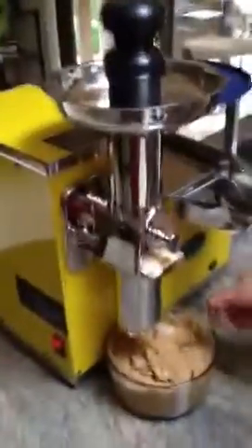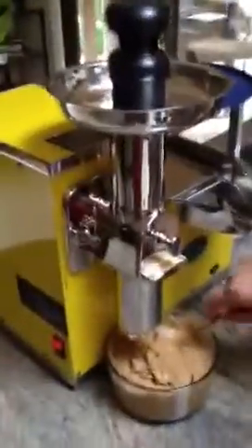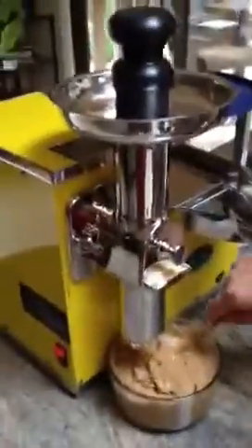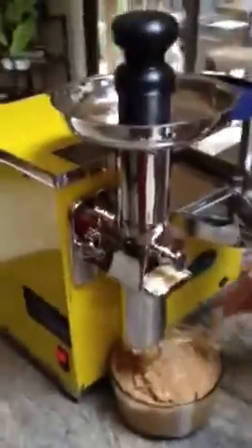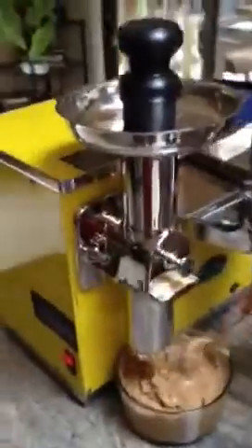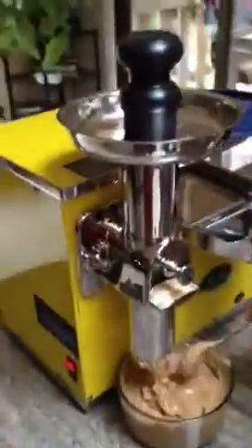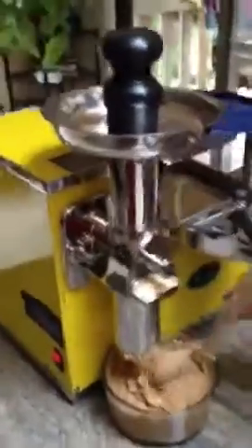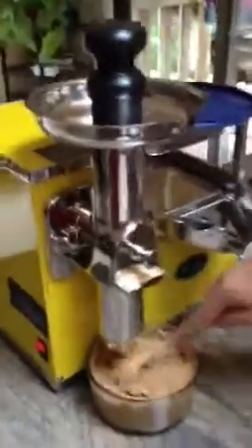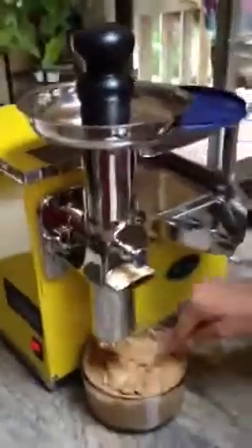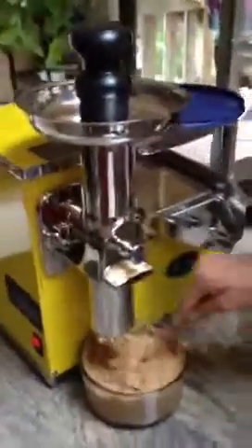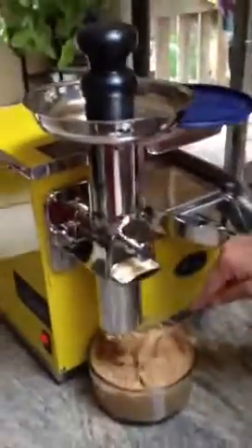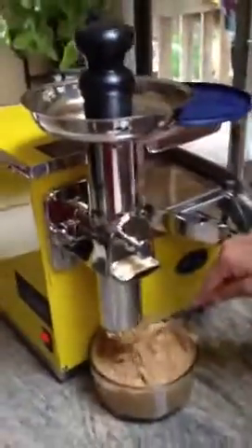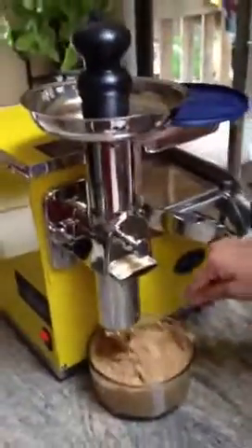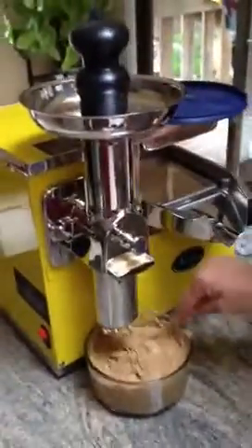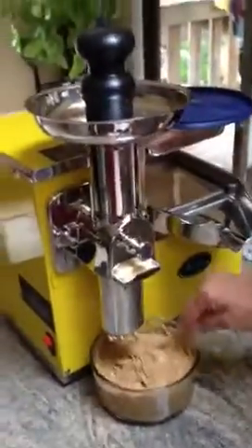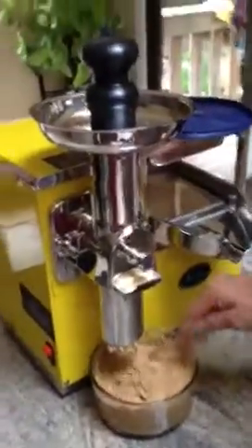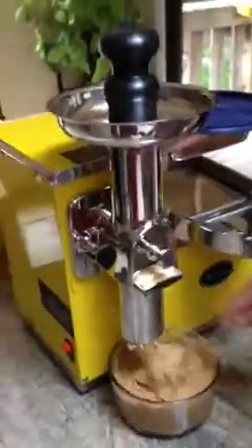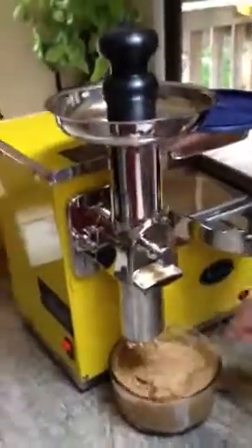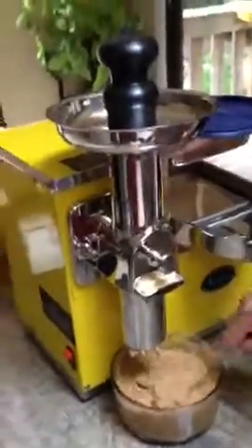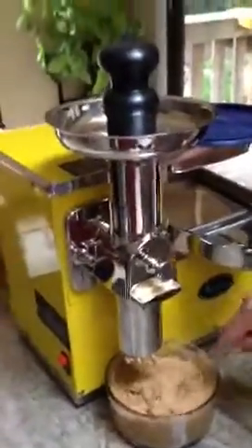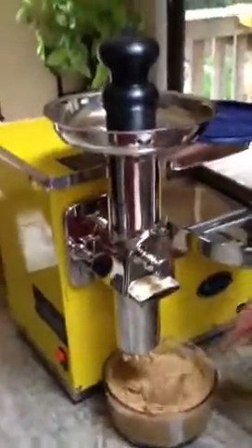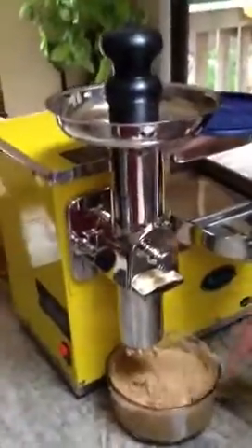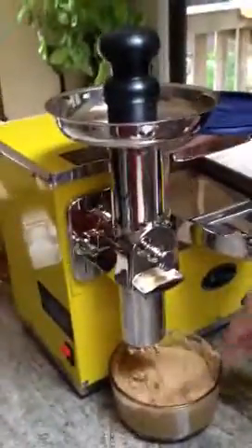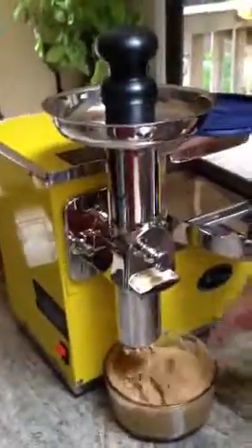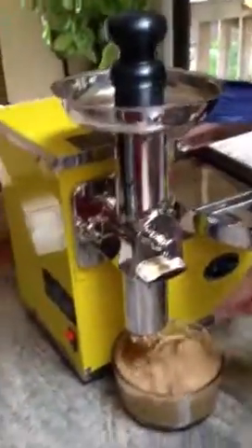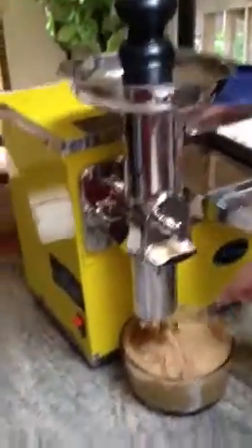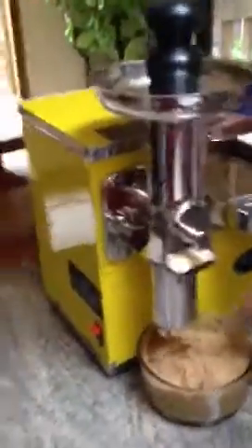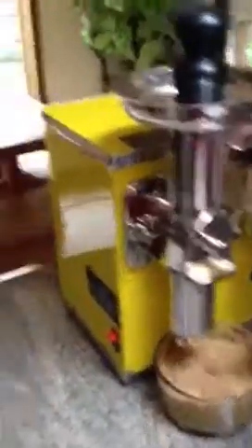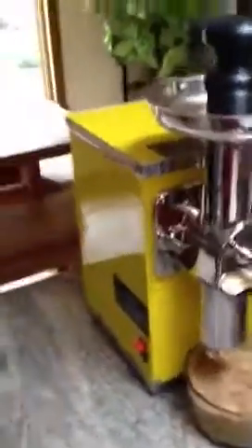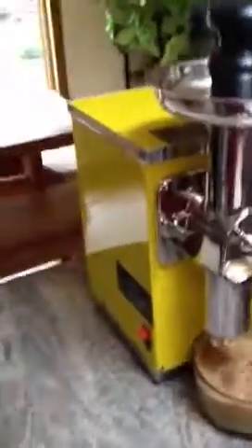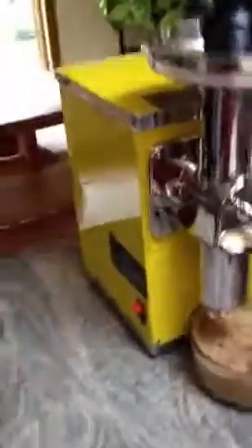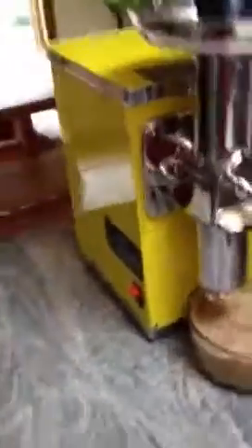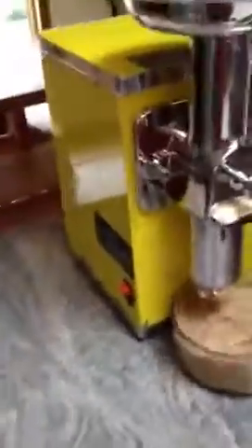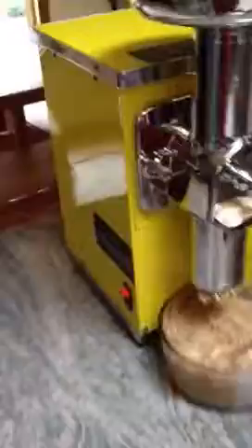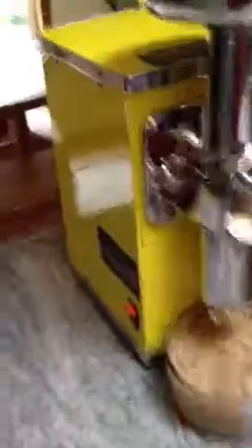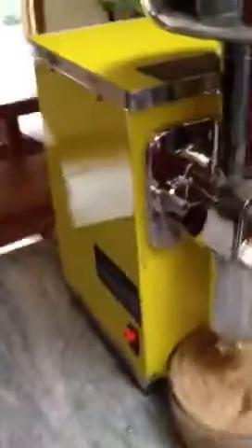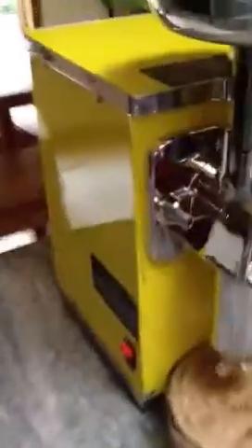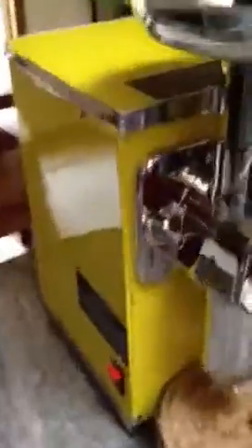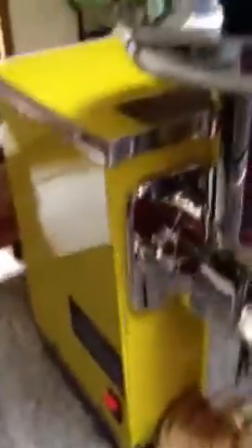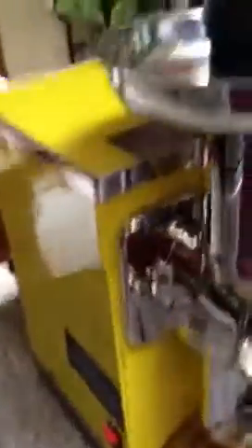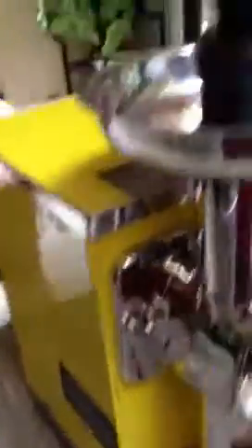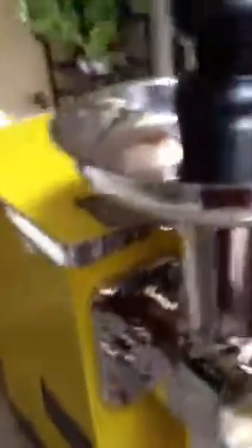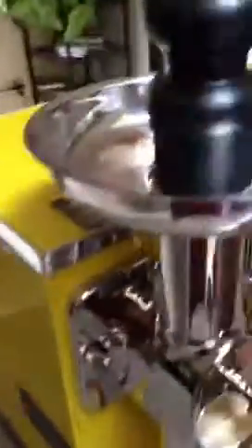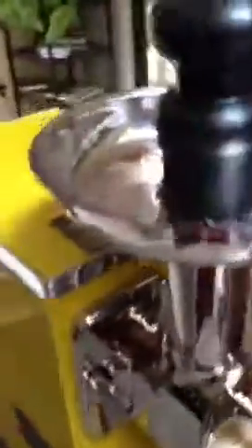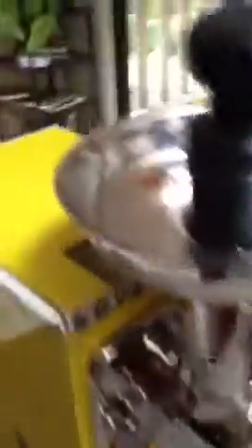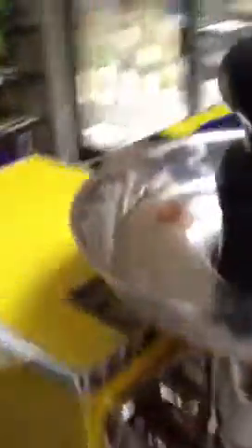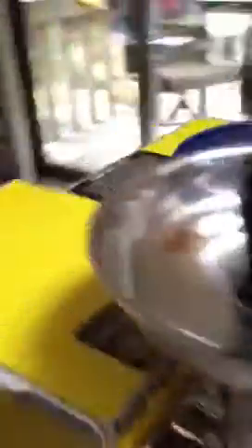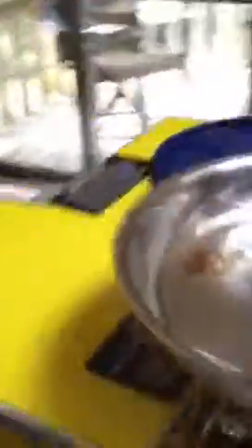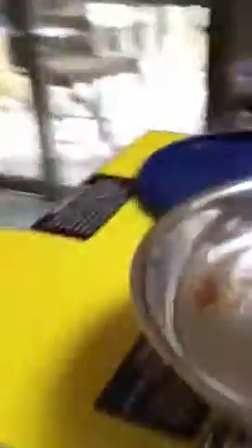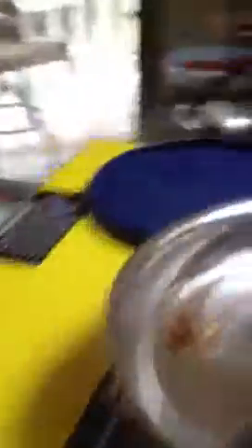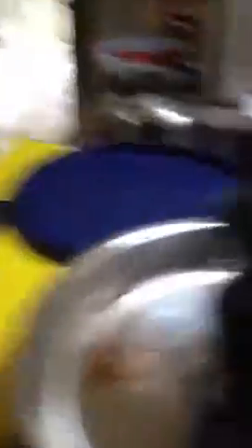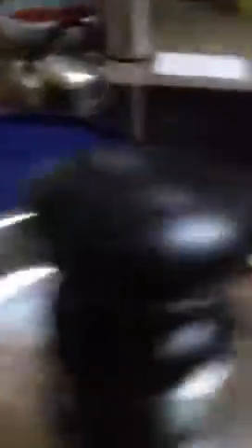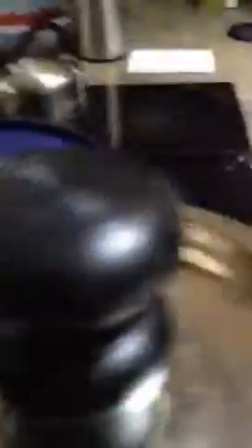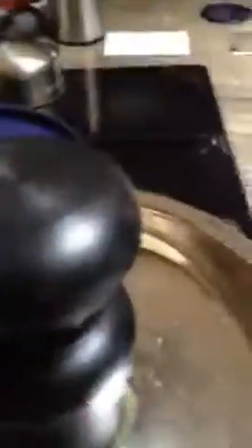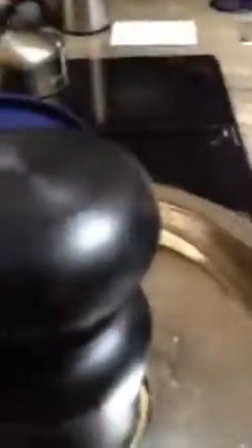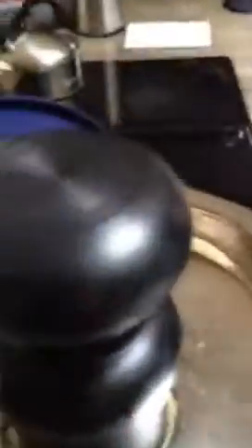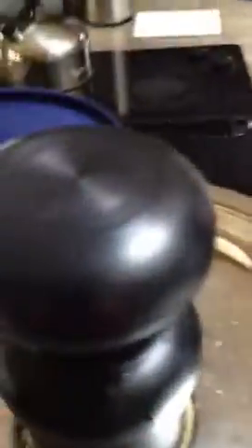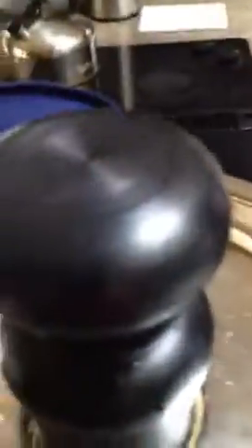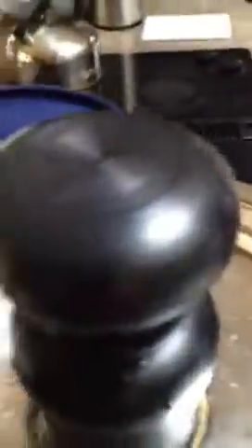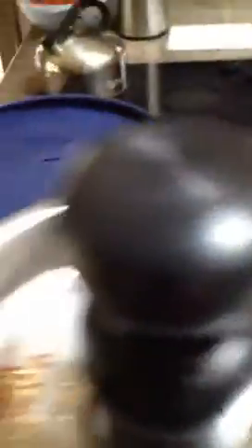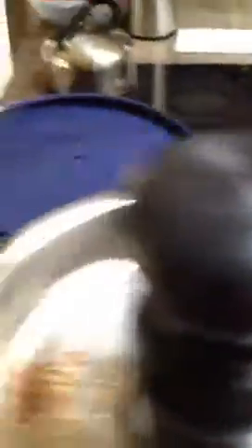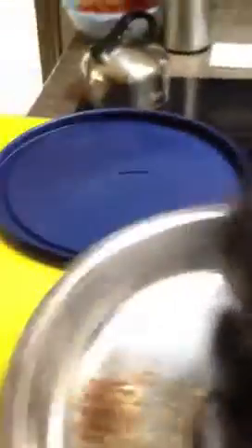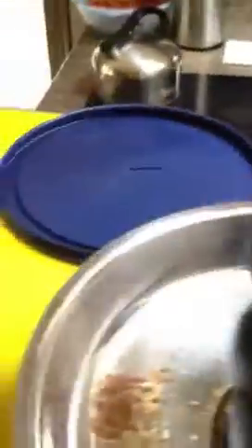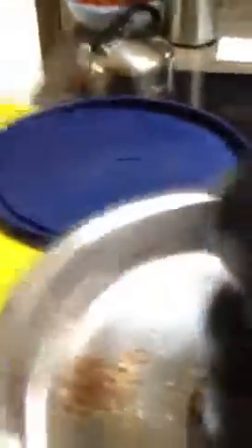I totally hosed this segment. This is the Norwalk Model 280 and right now we've been making almond butter. We're coming to the tail end.